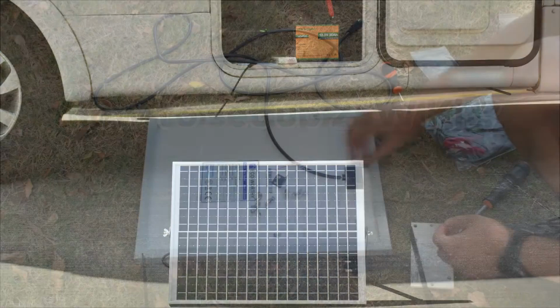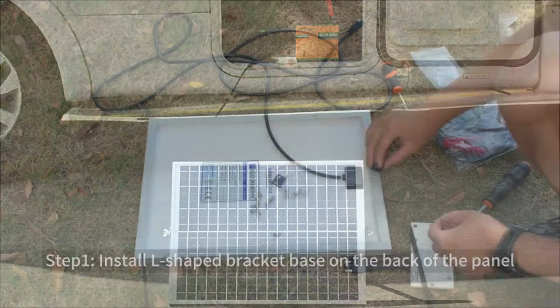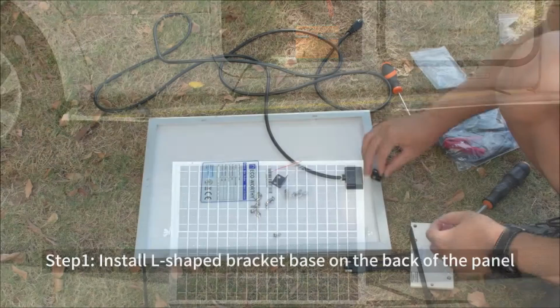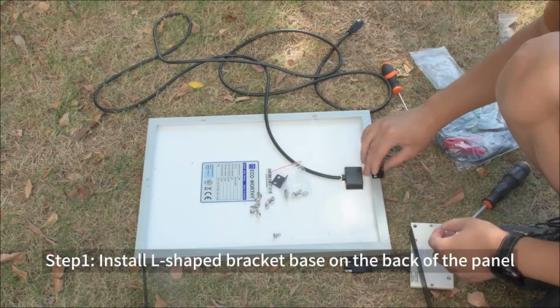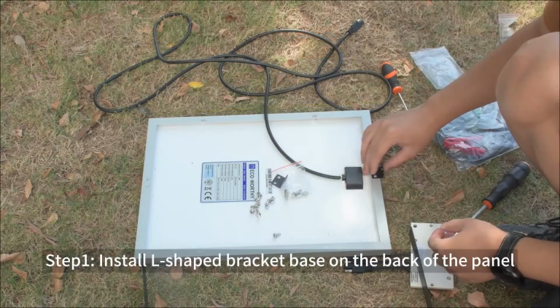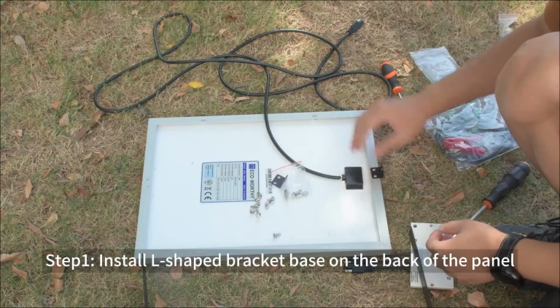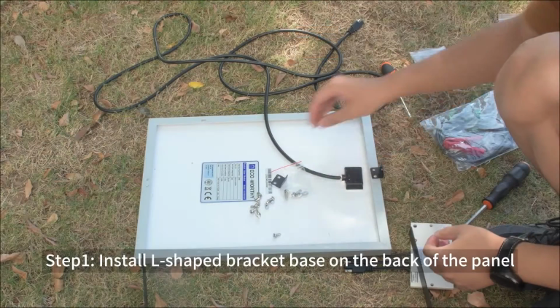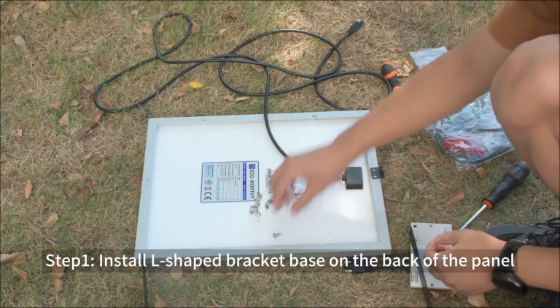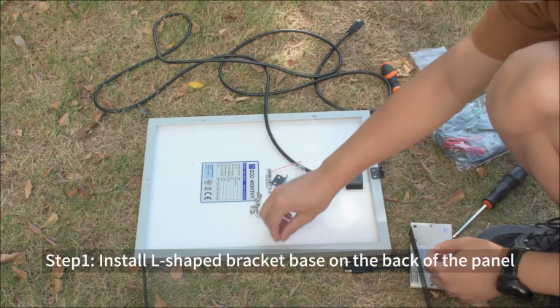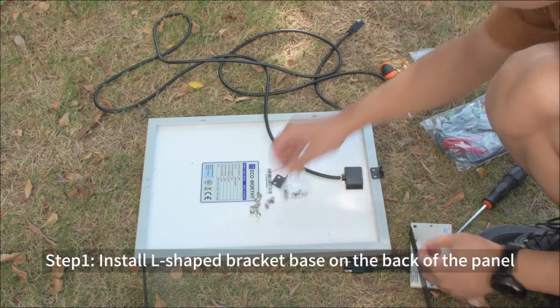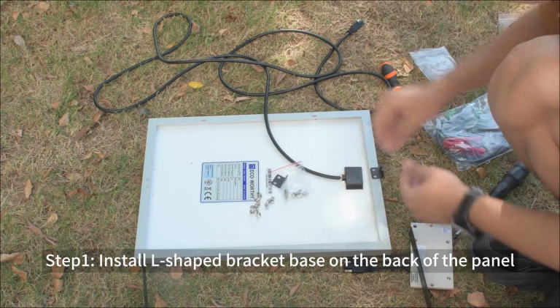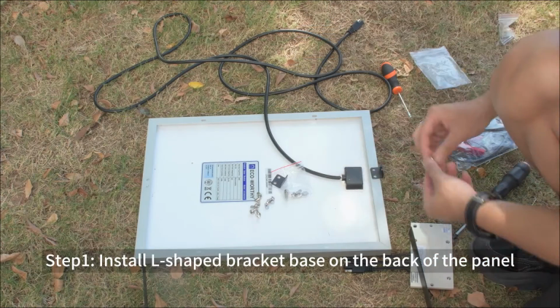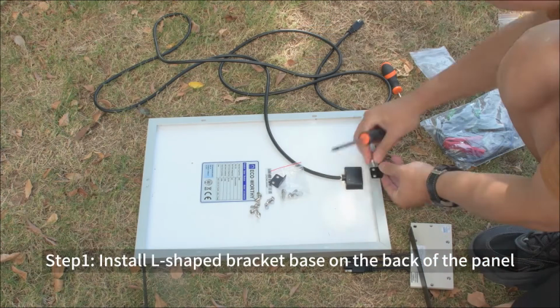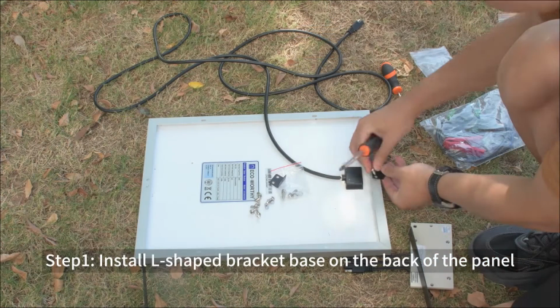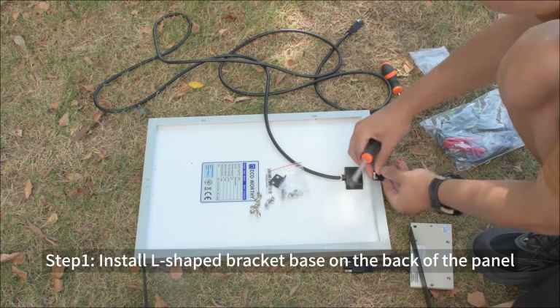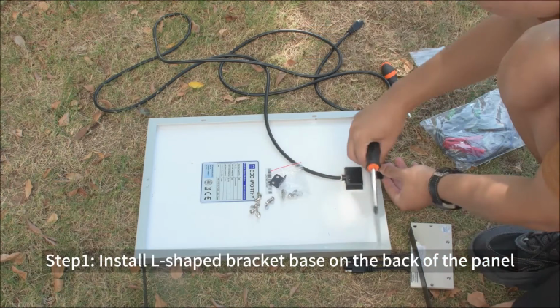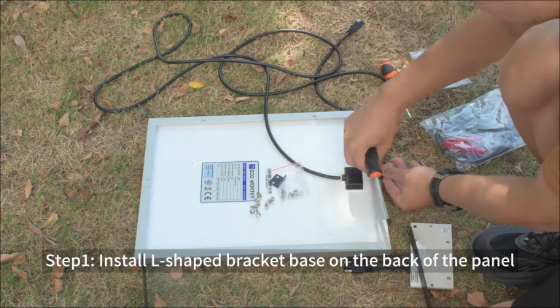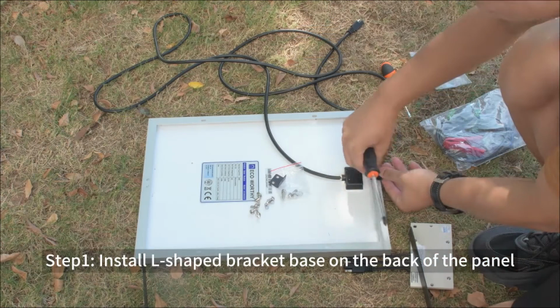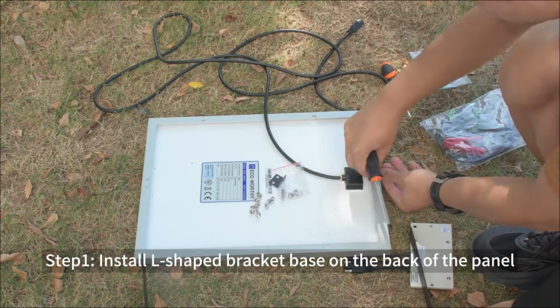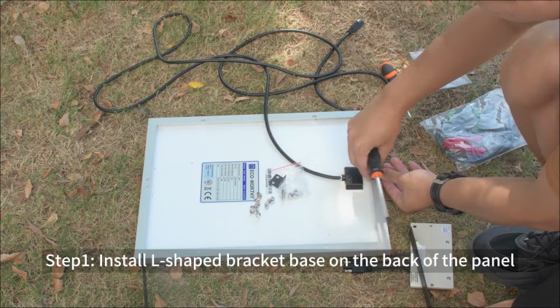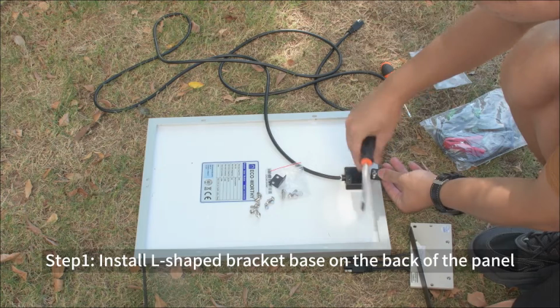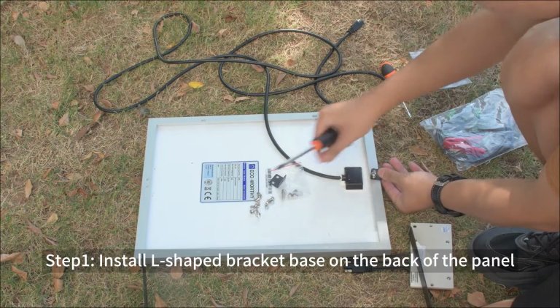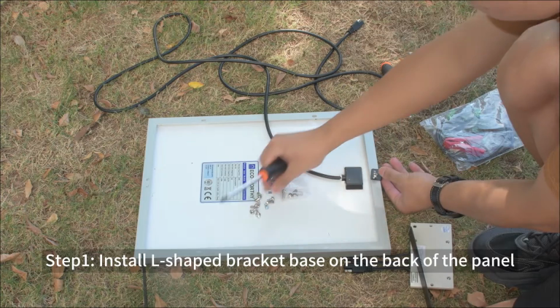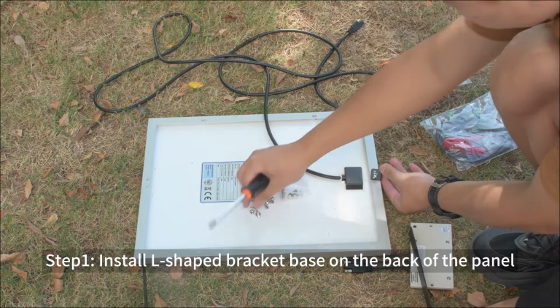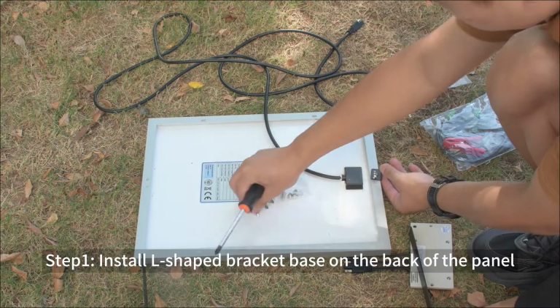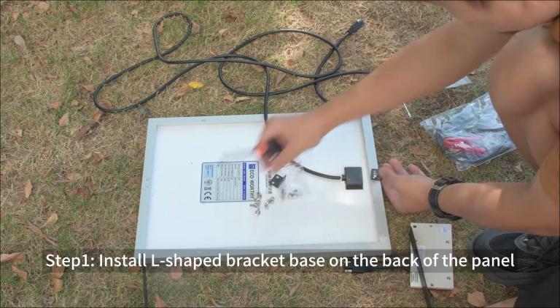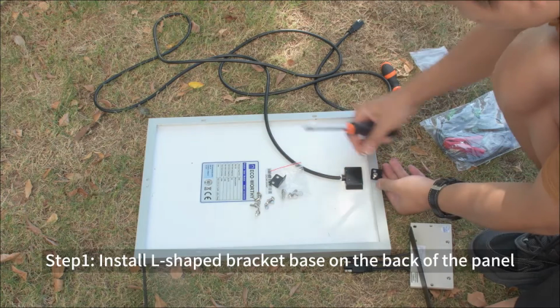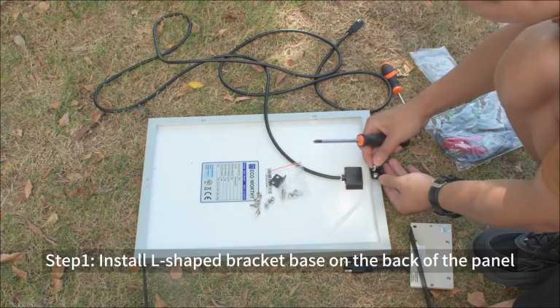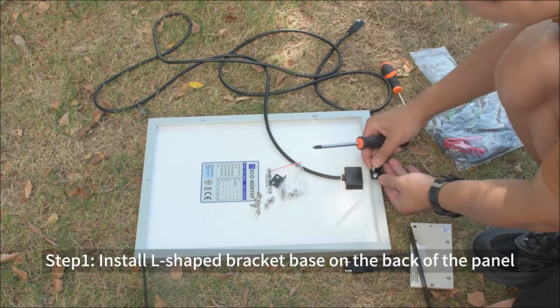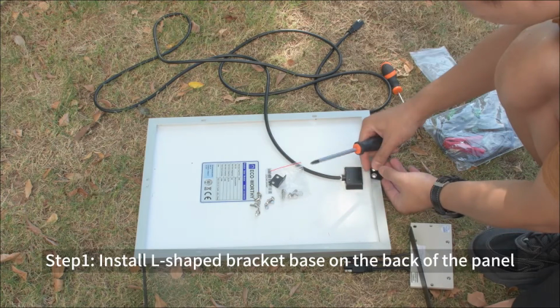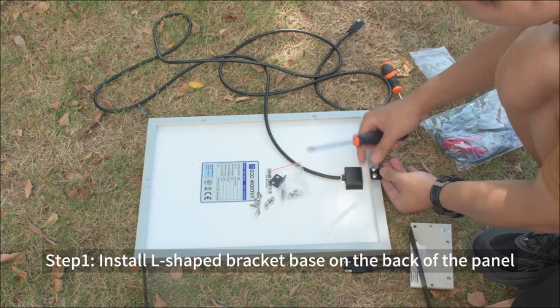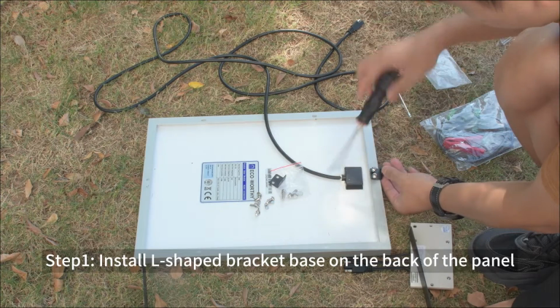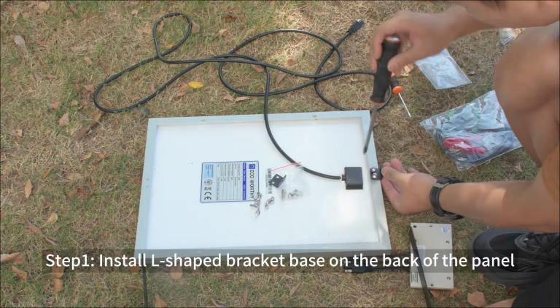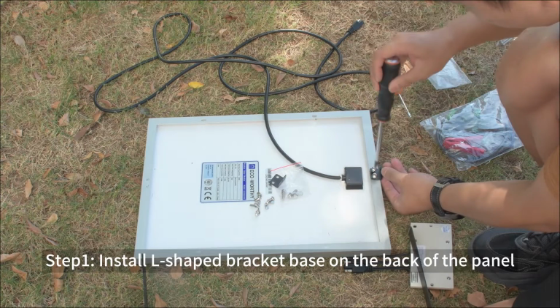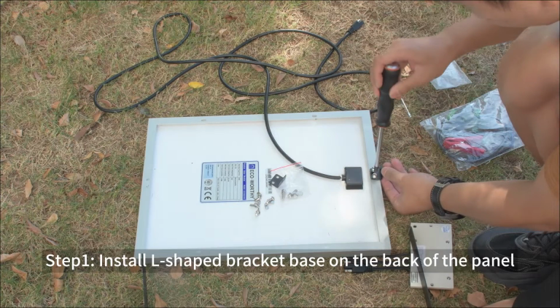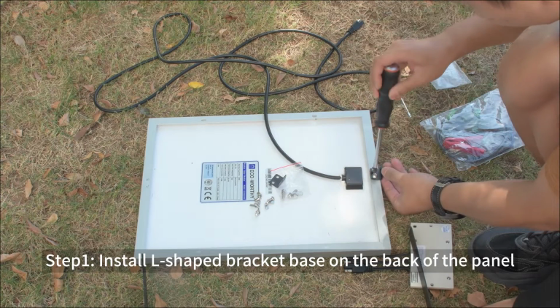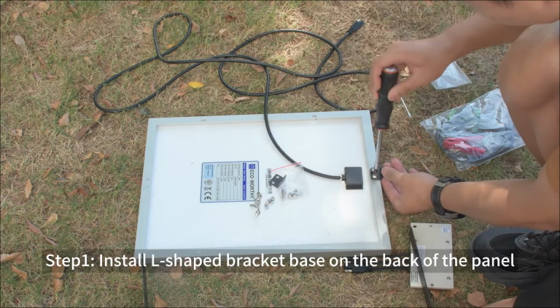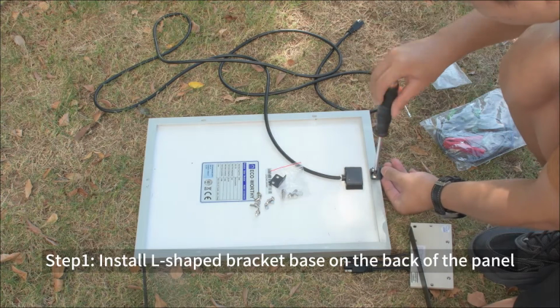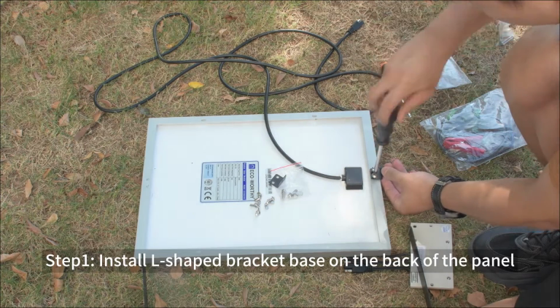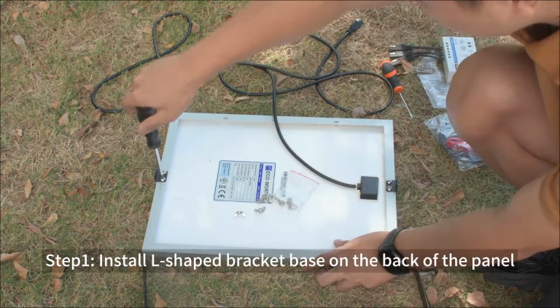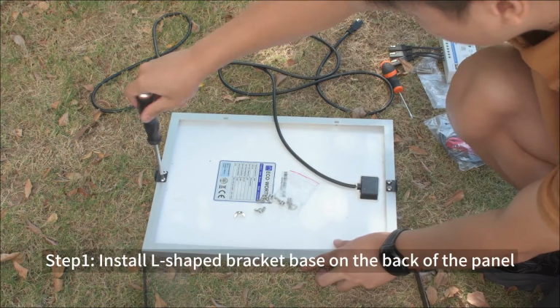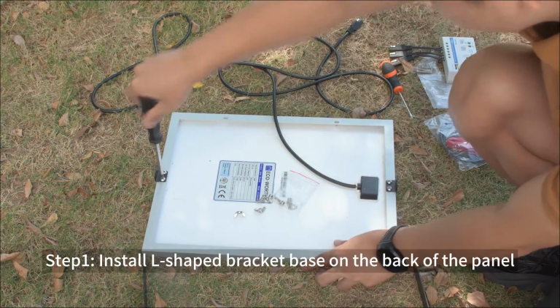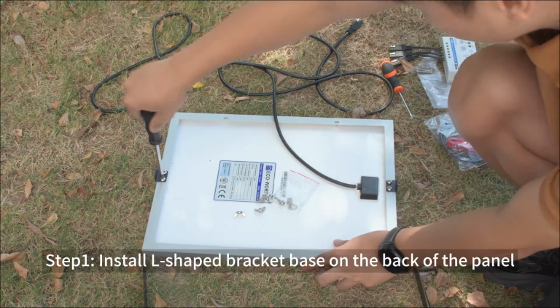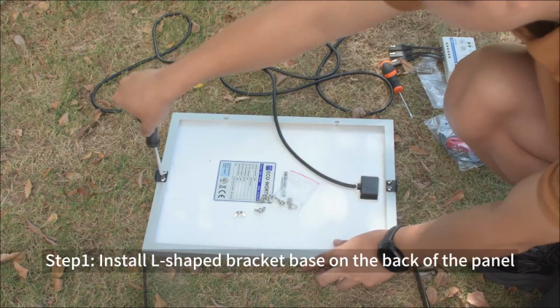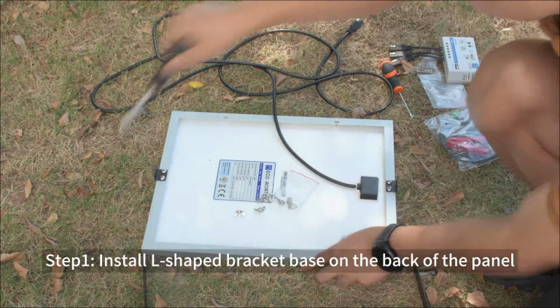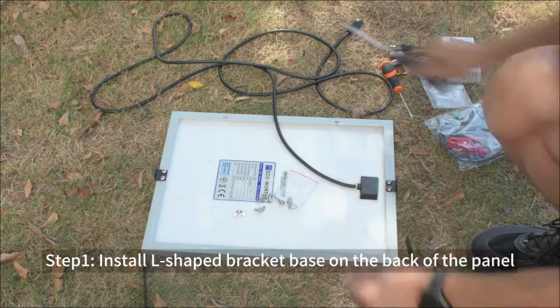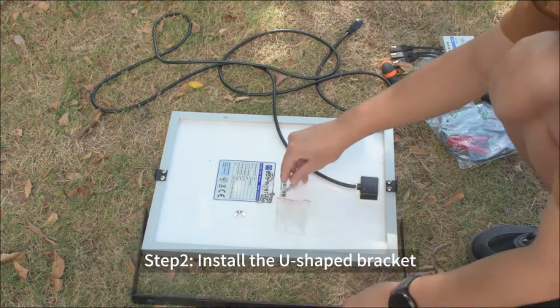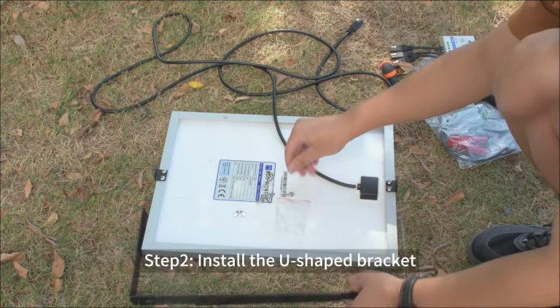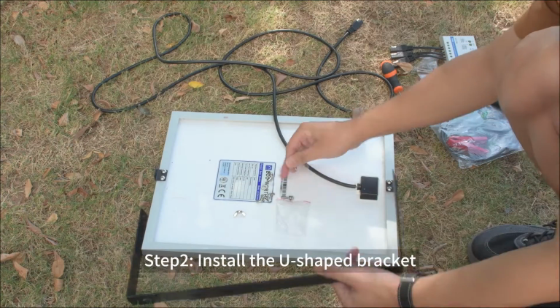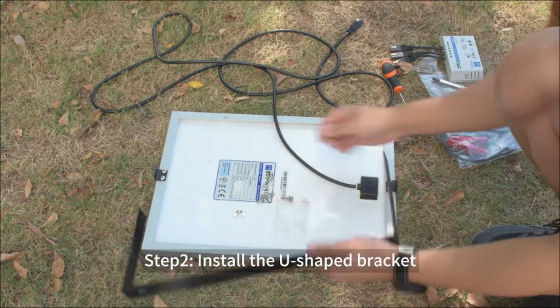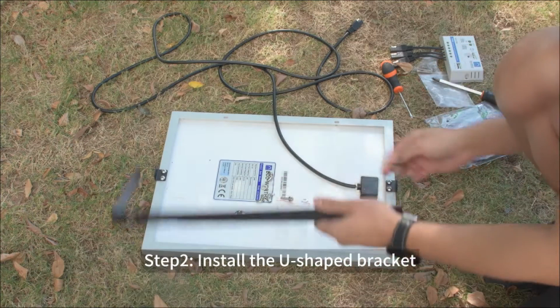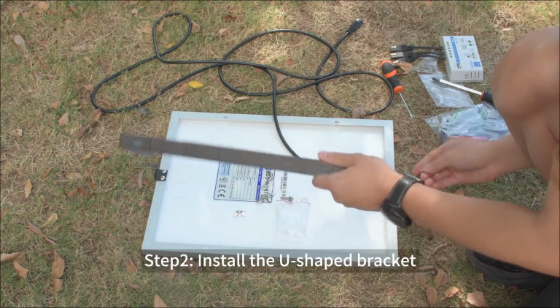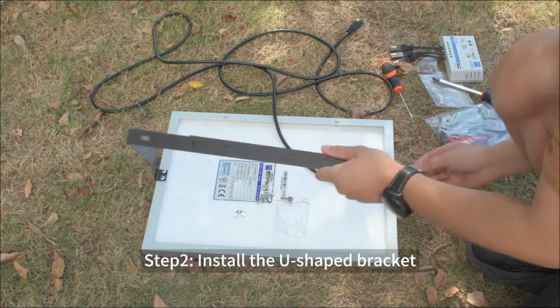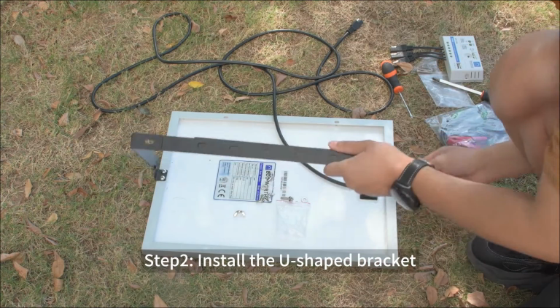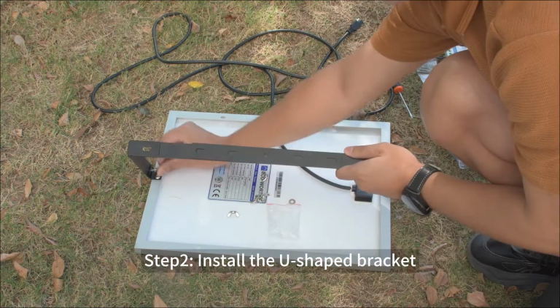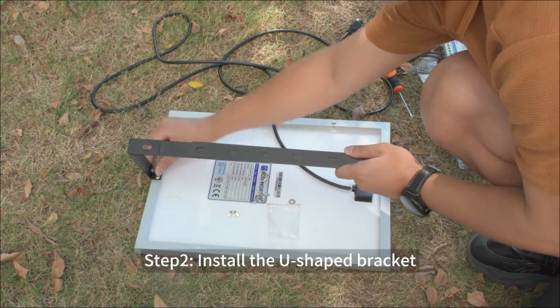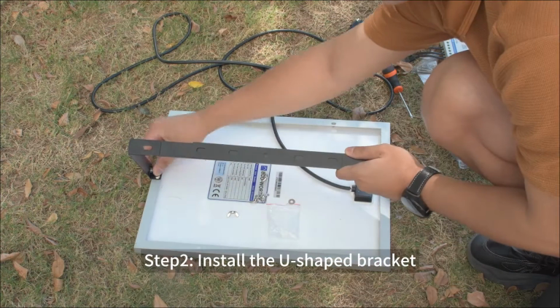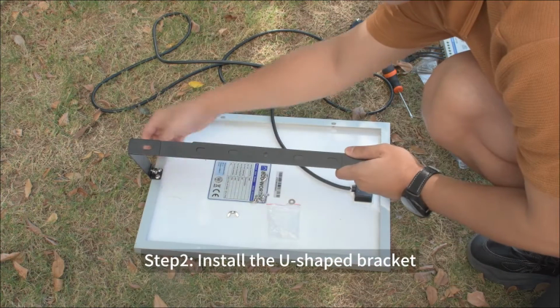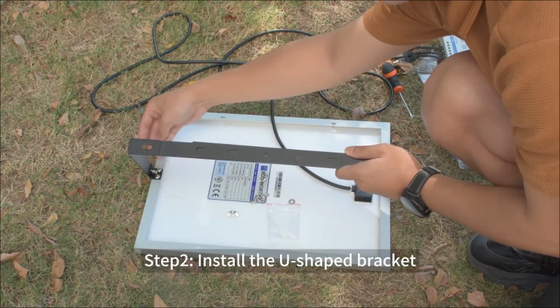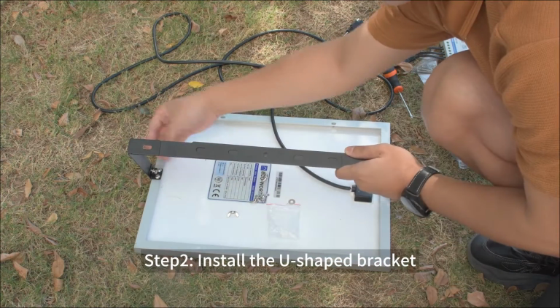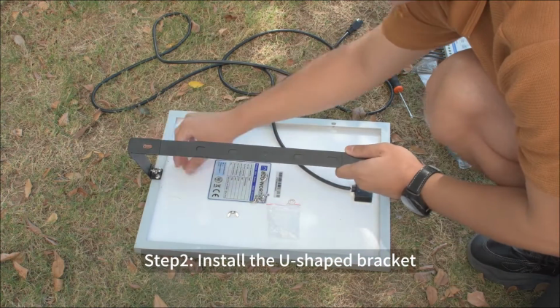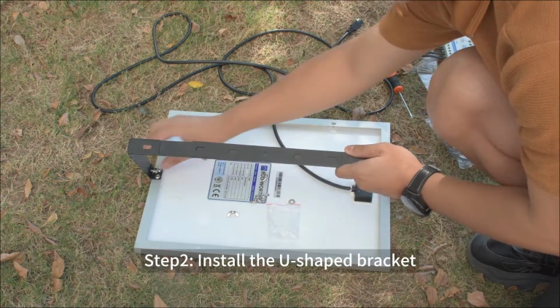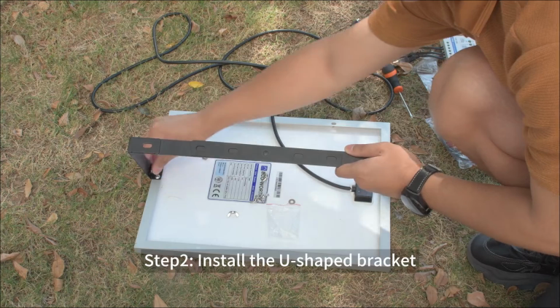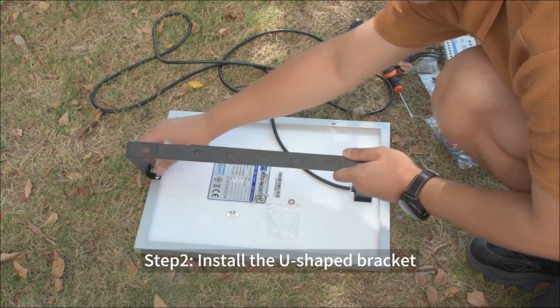Step 1: Install the L-shaped bracket base on the back of the panel. Step 2: Install the U-shaped bracket.